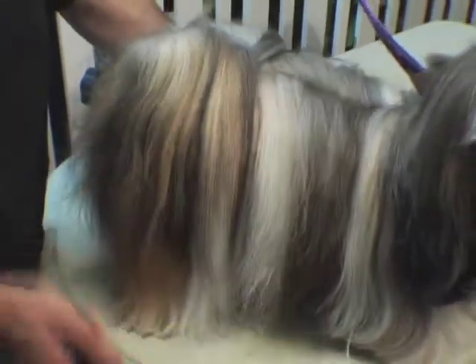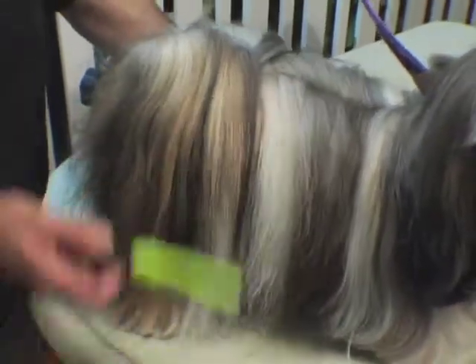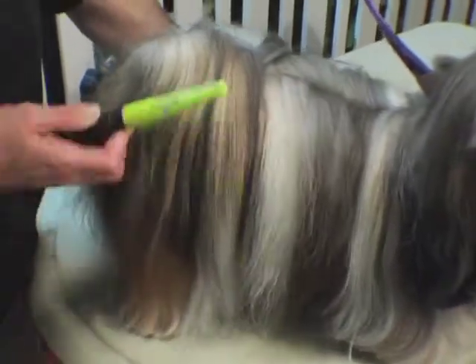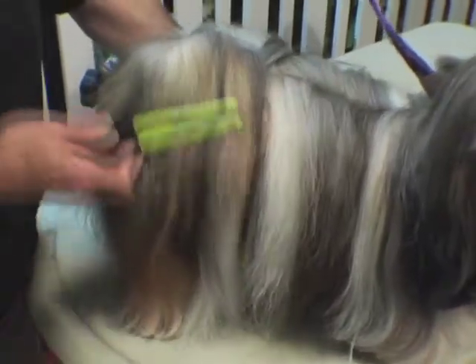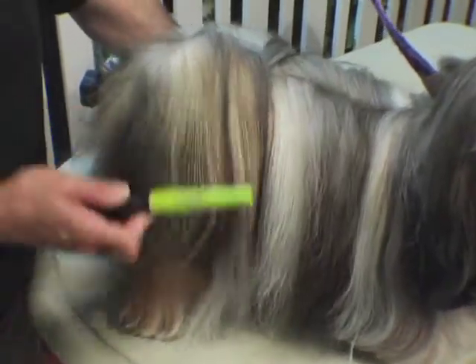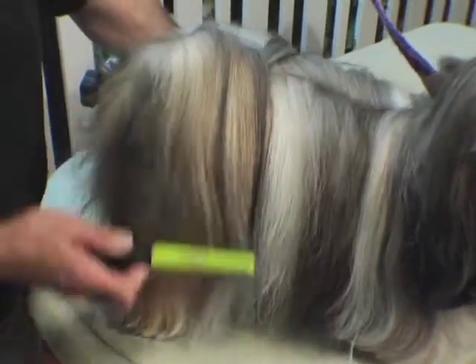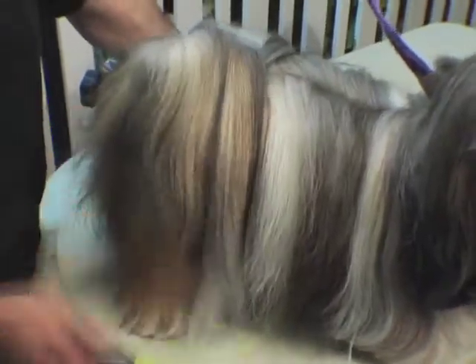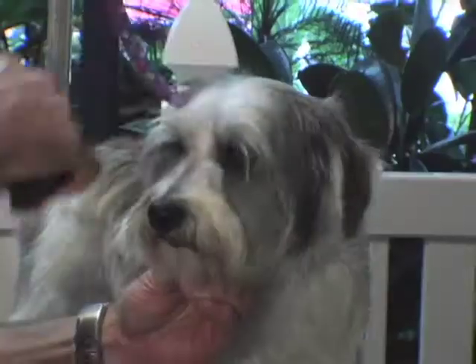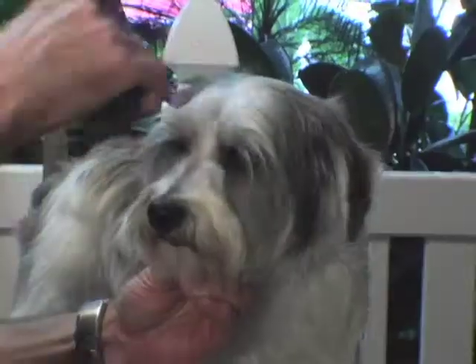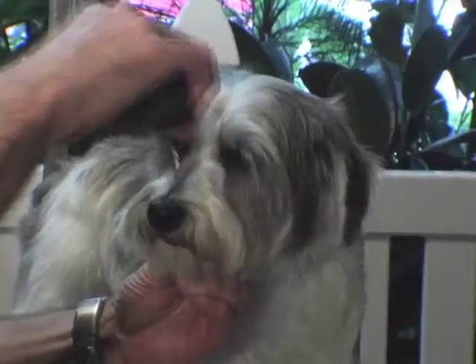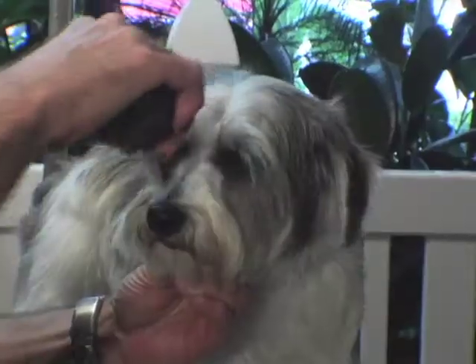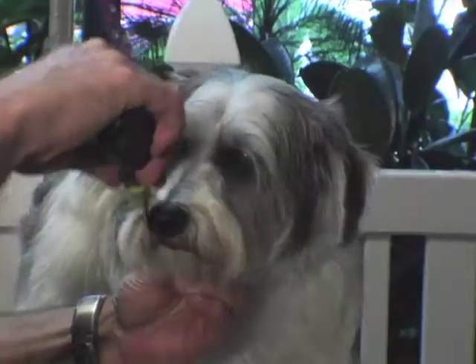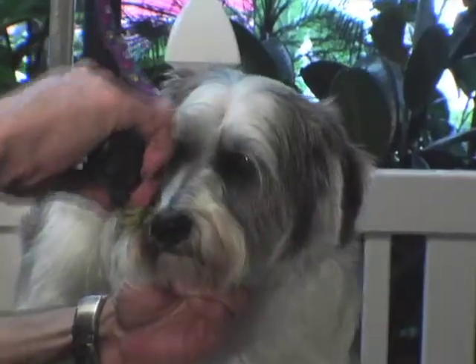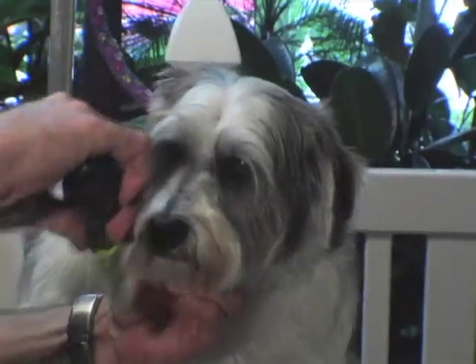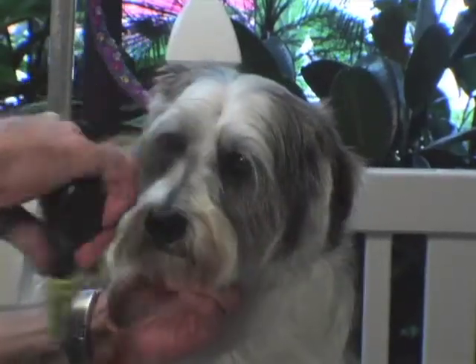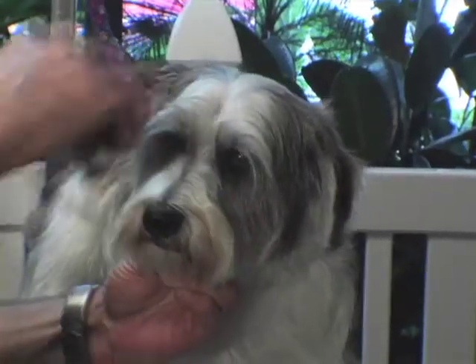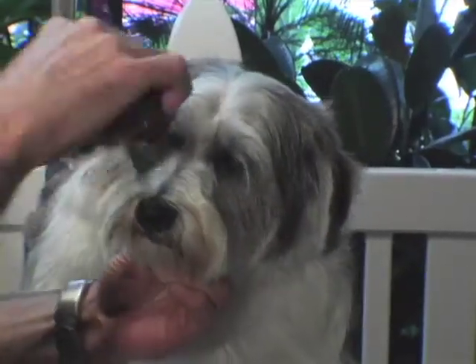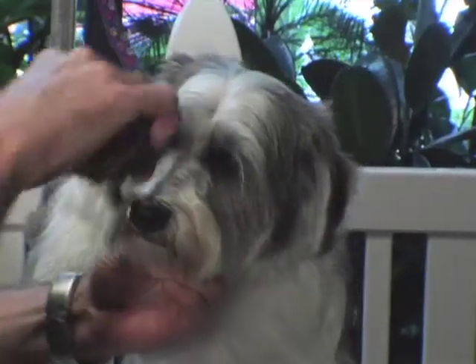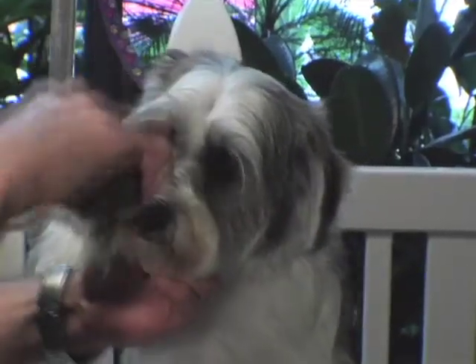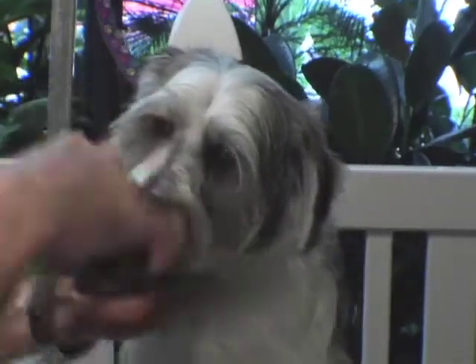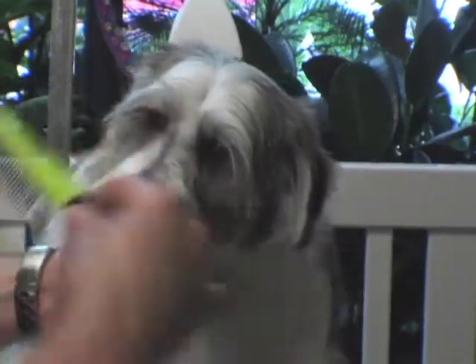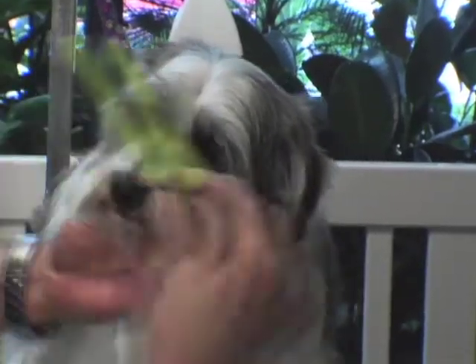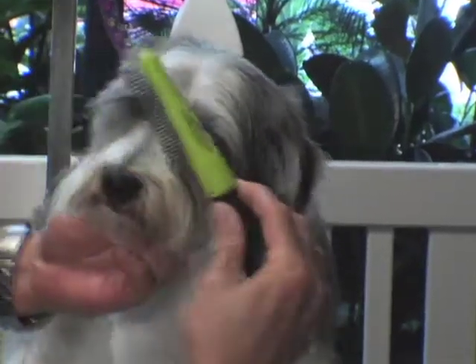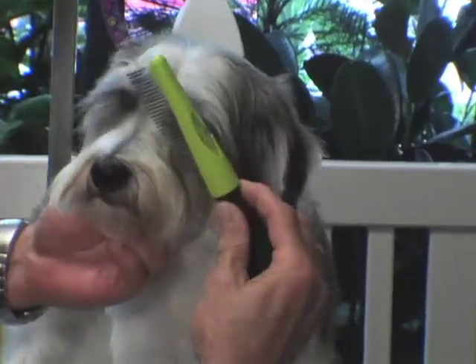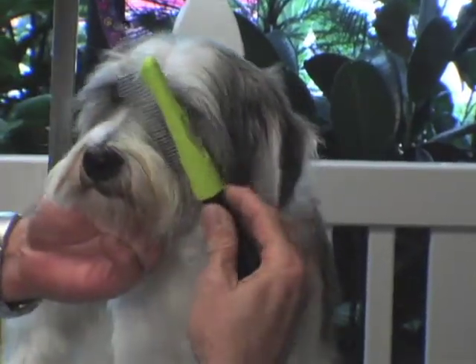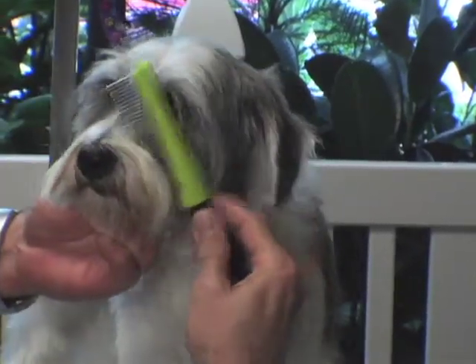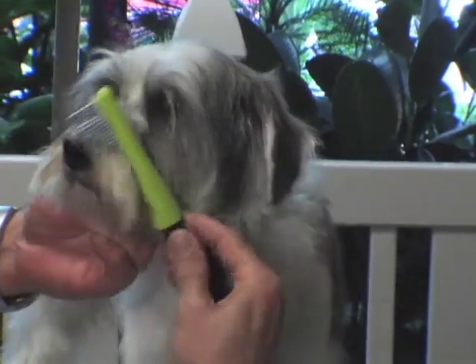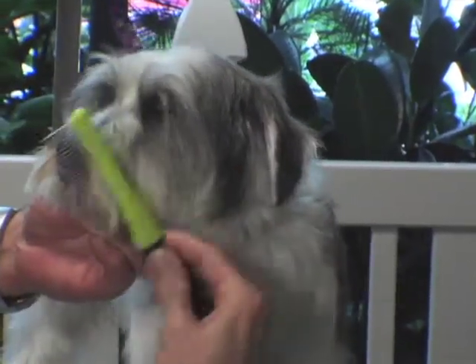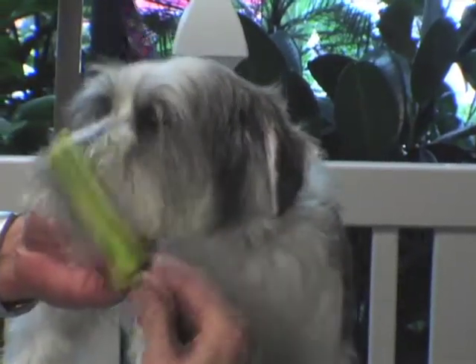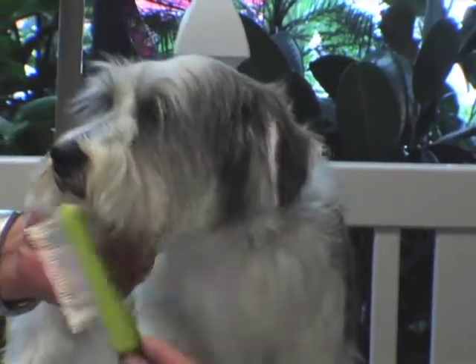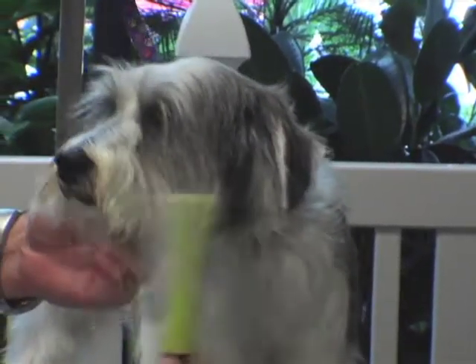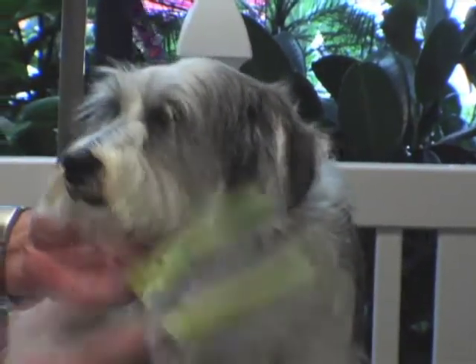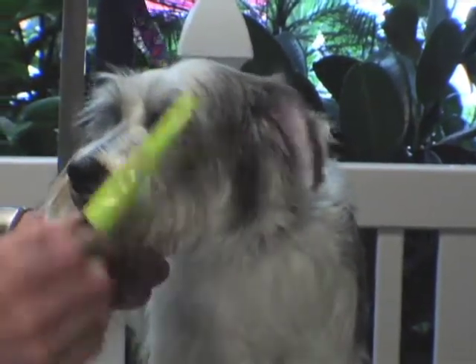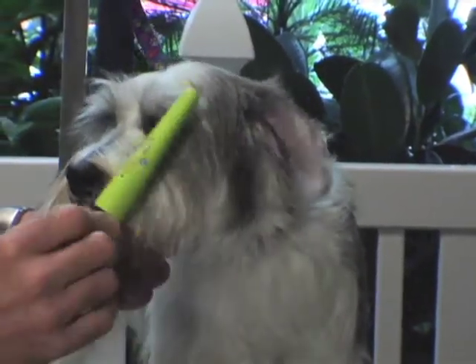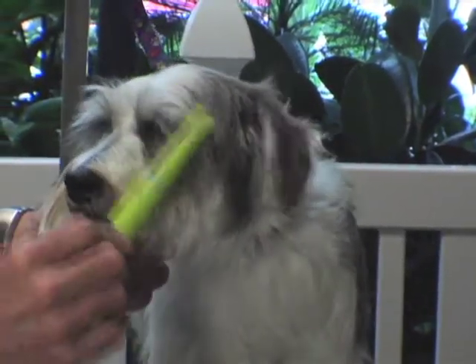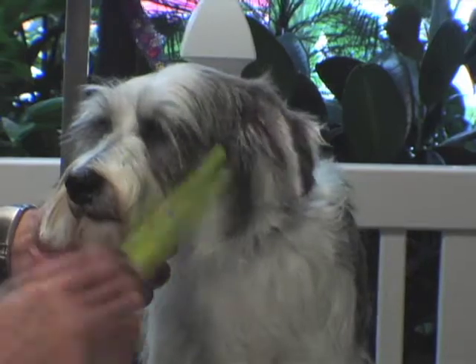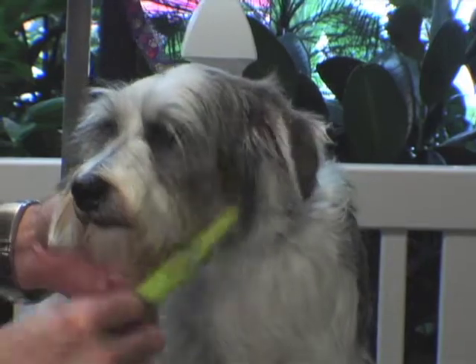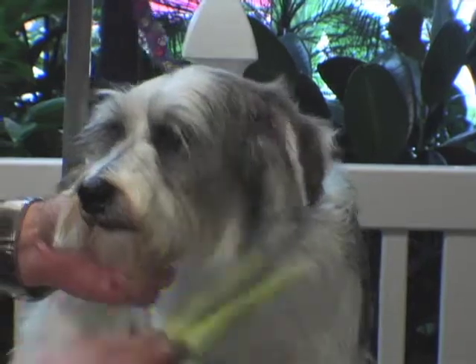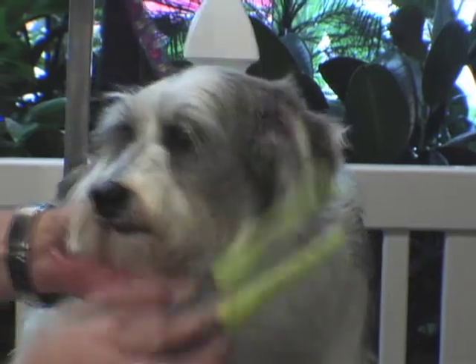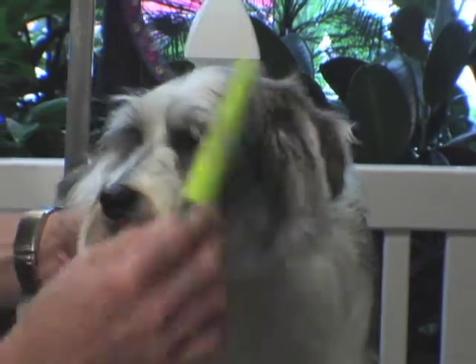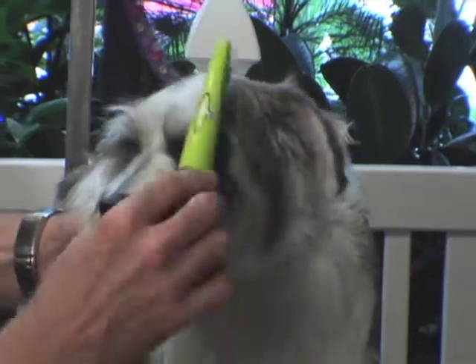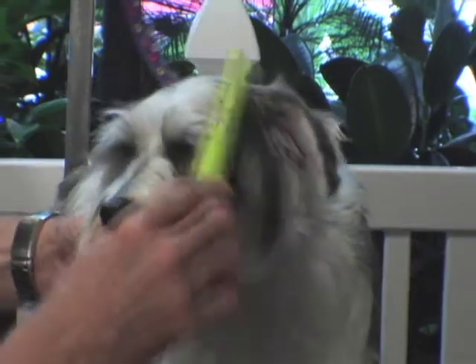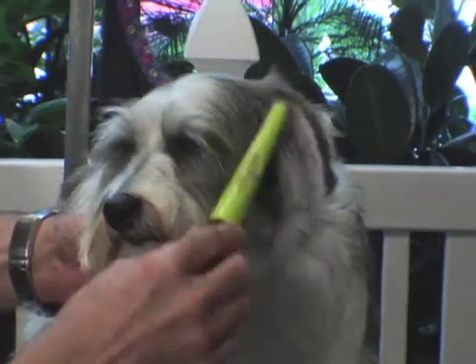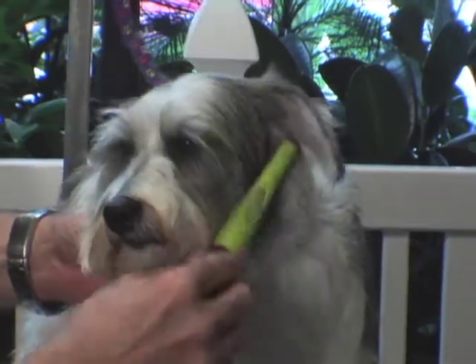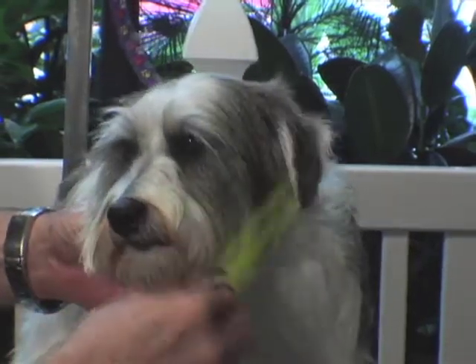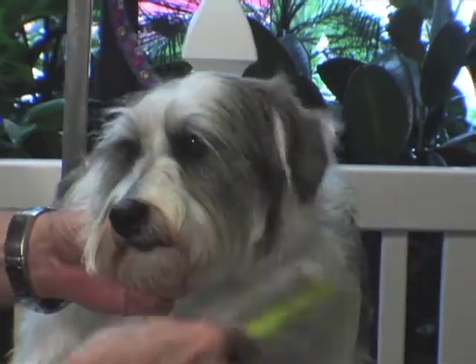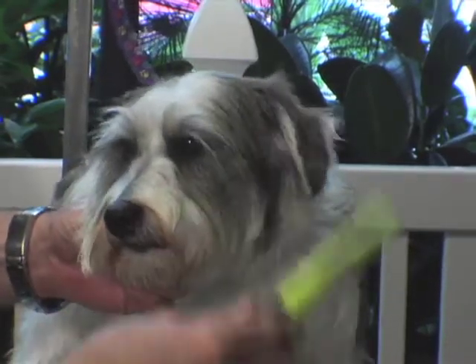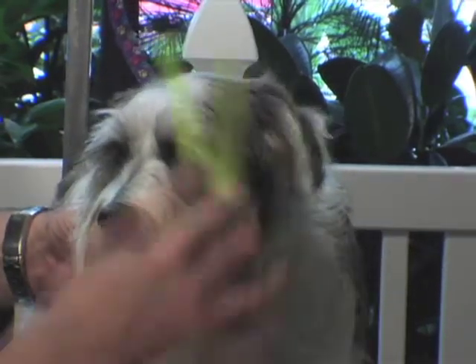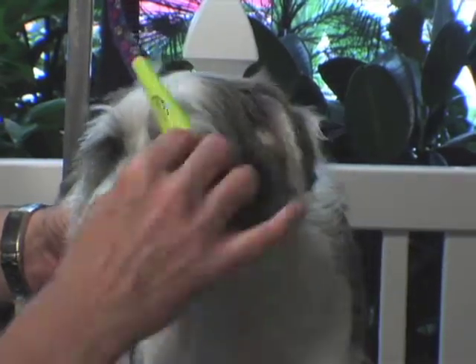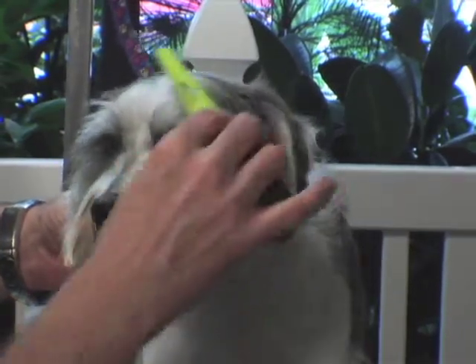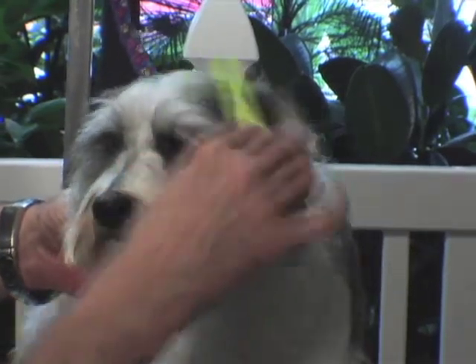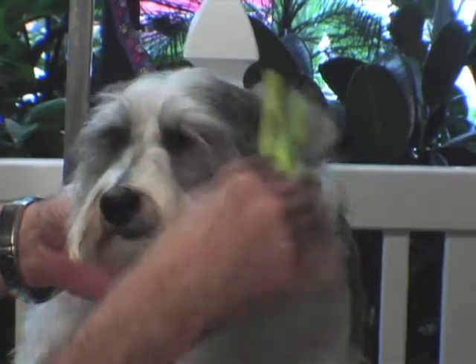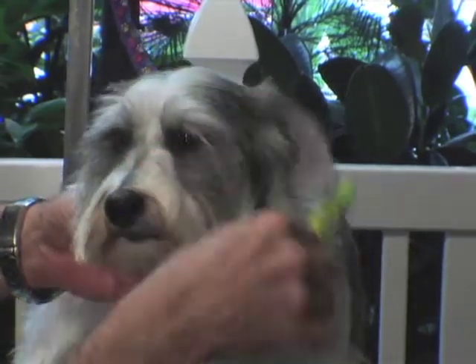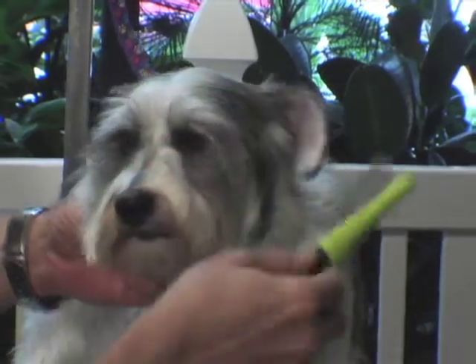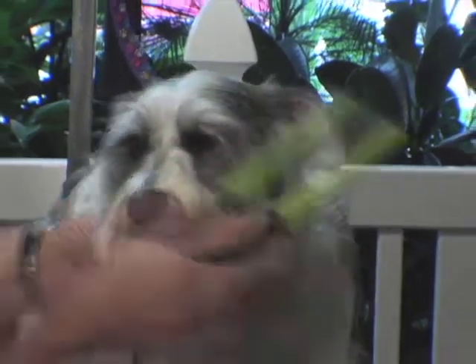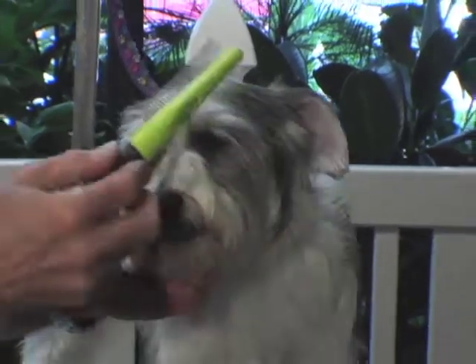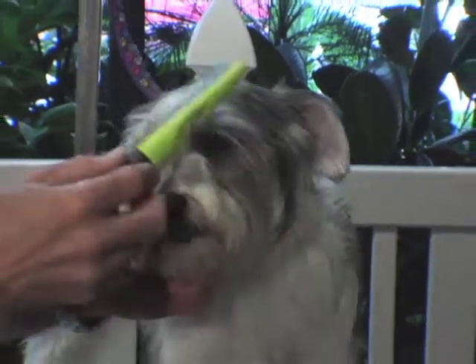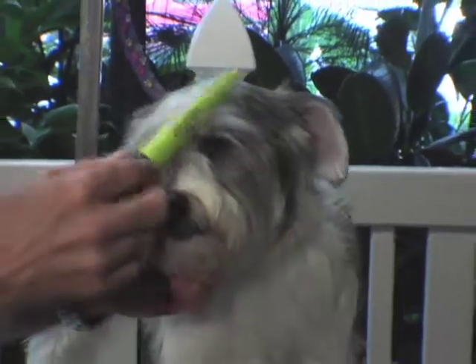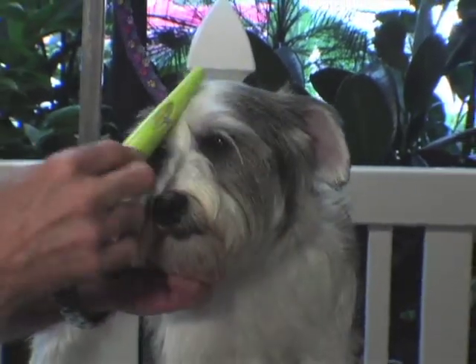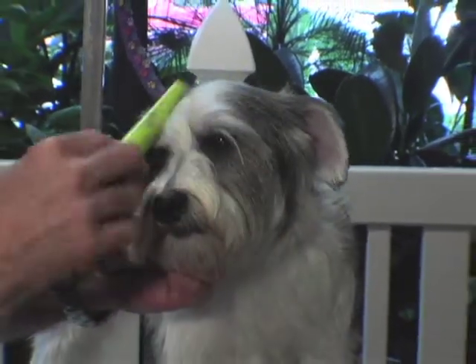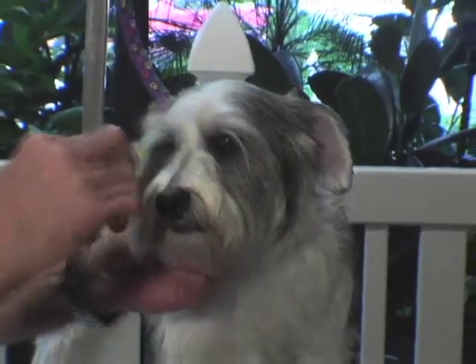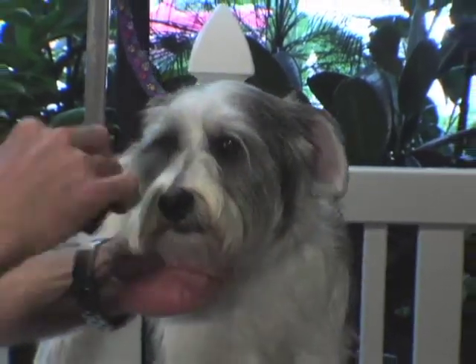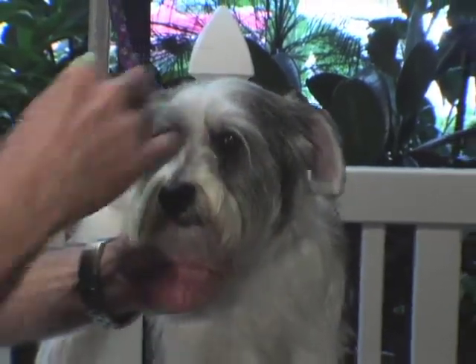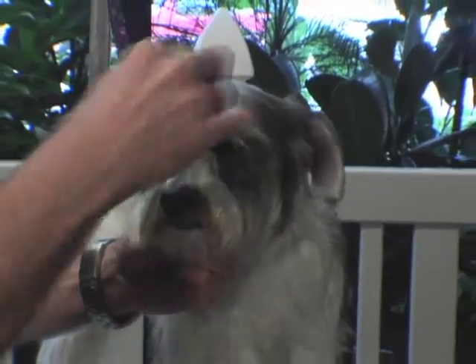The Furminator finishing comb is also designed to be able to use around the face, the beard, and the eye area.